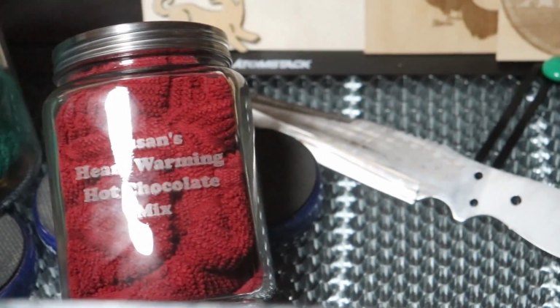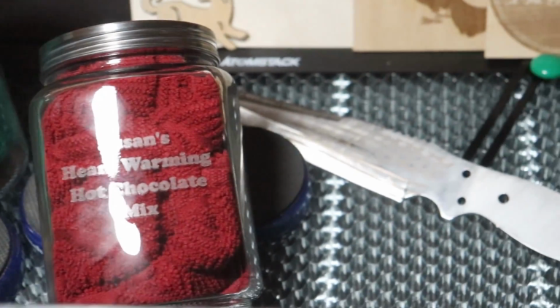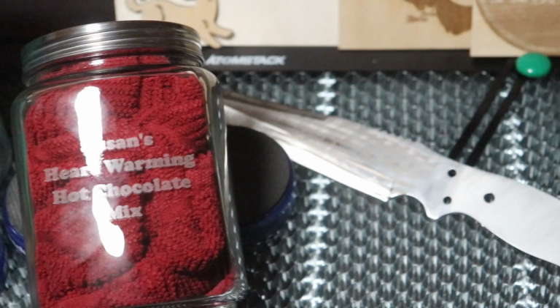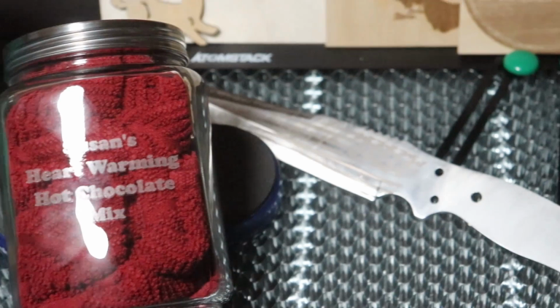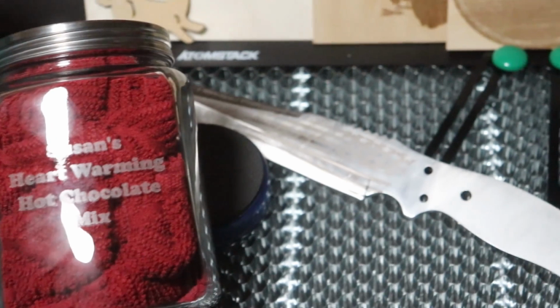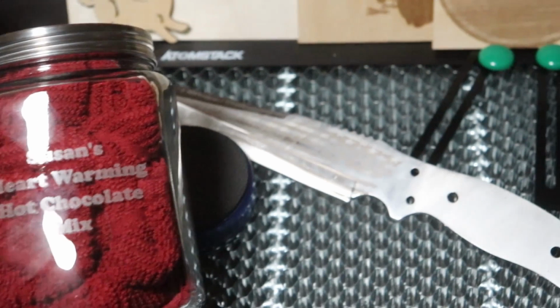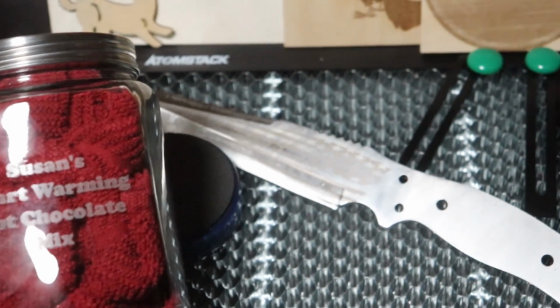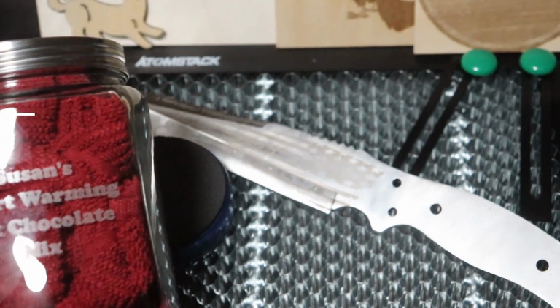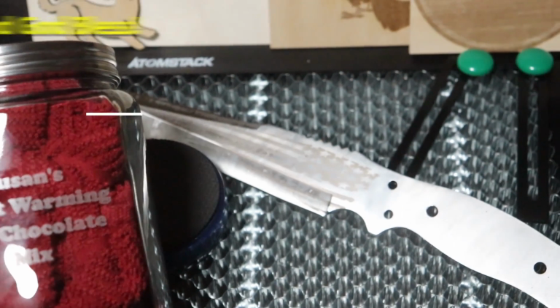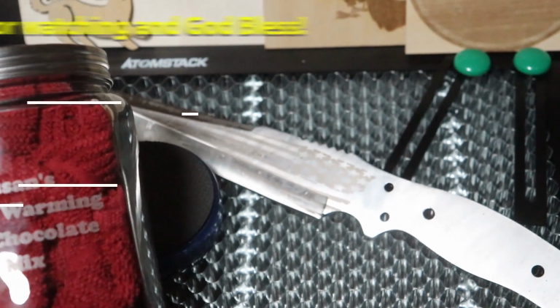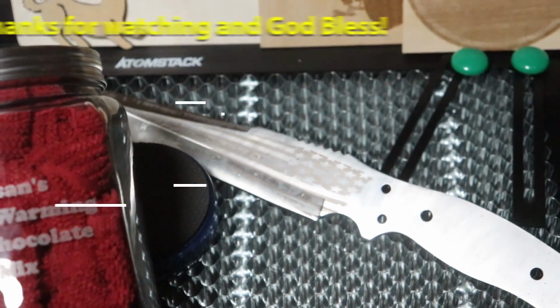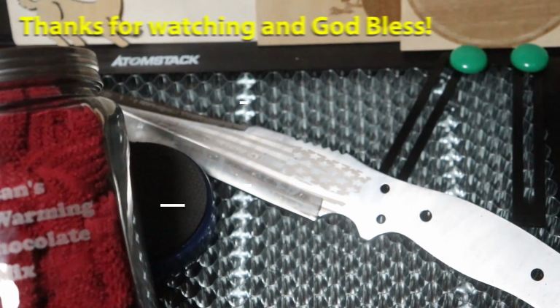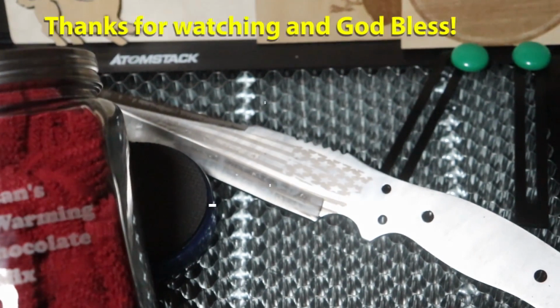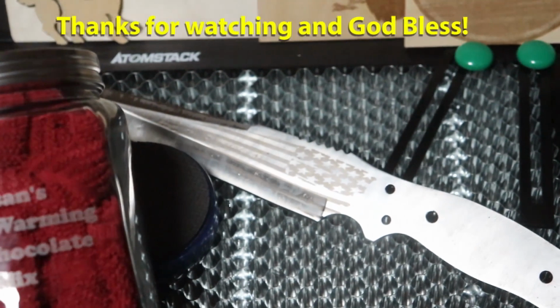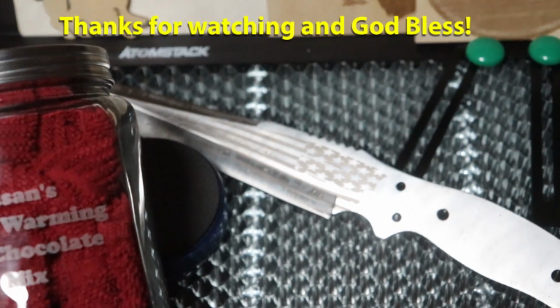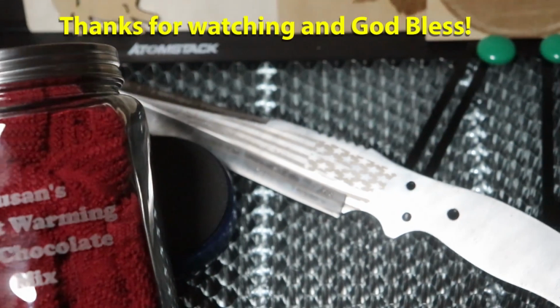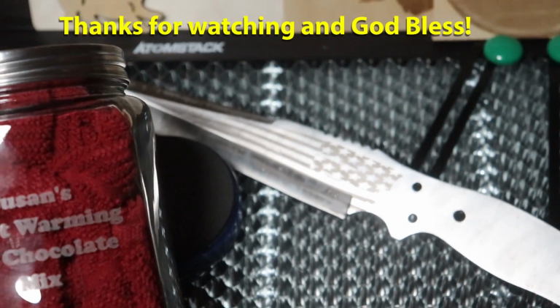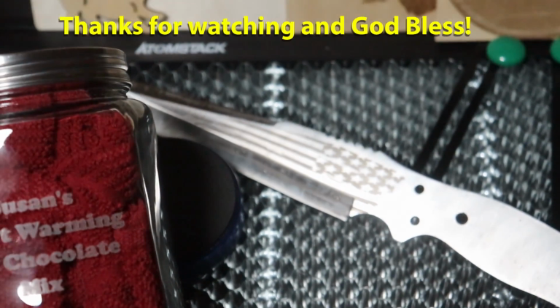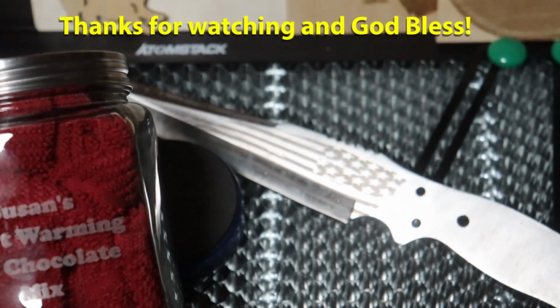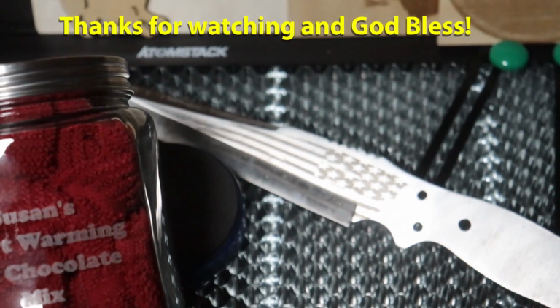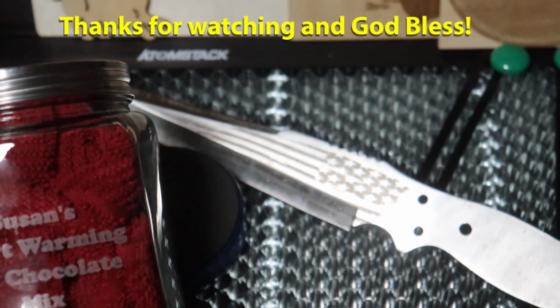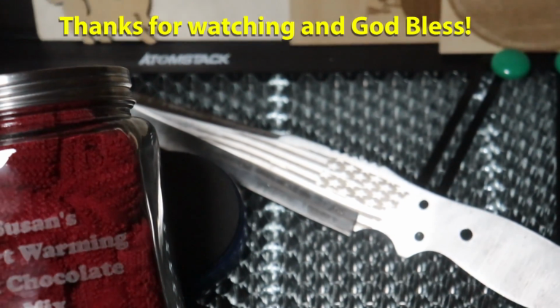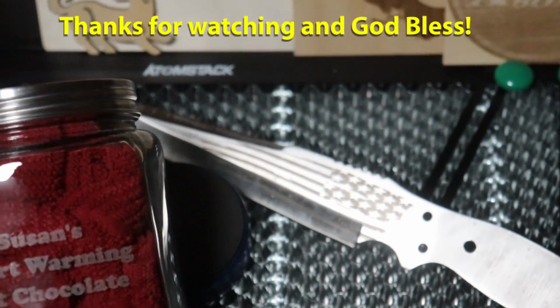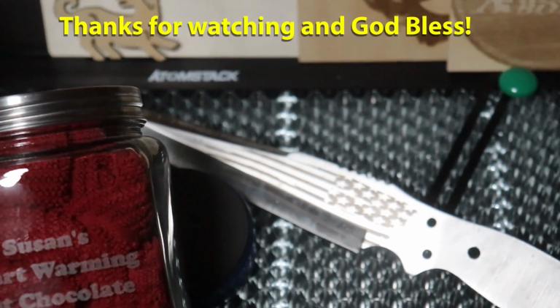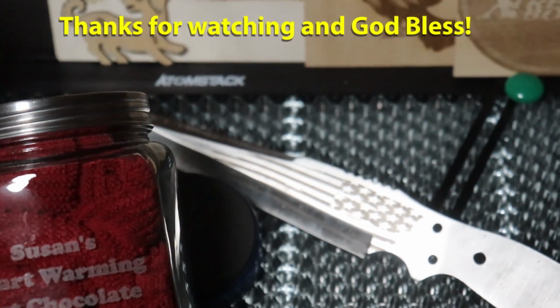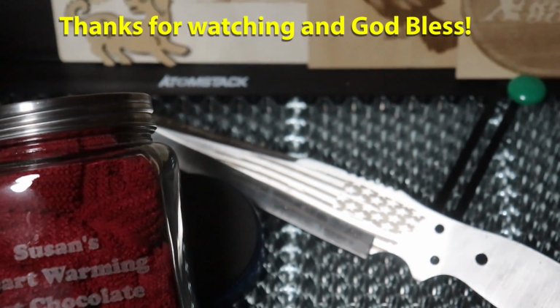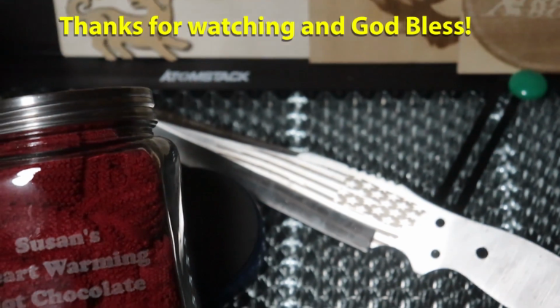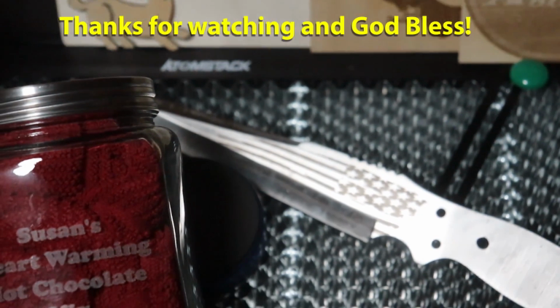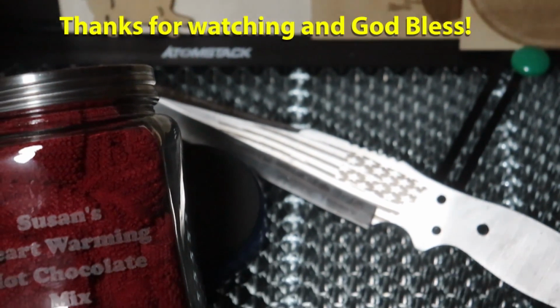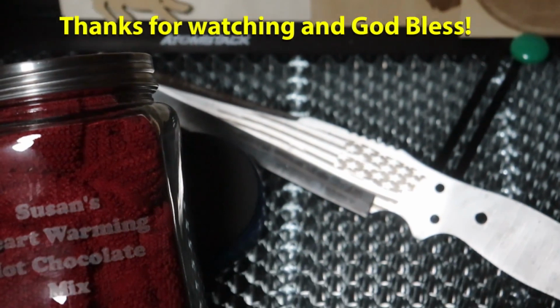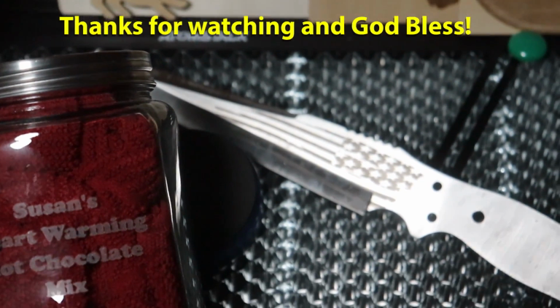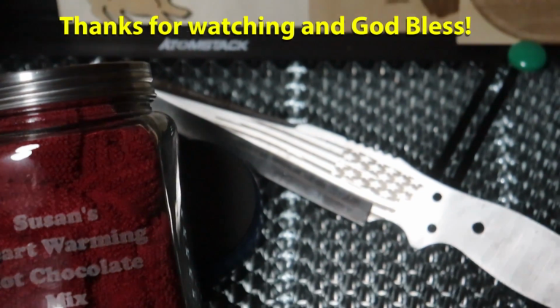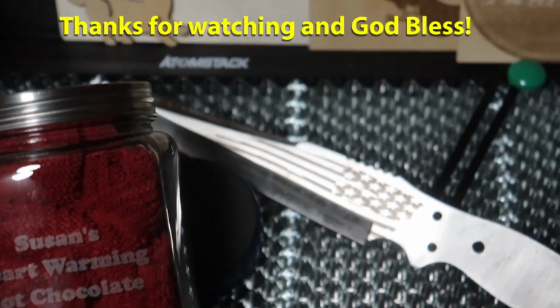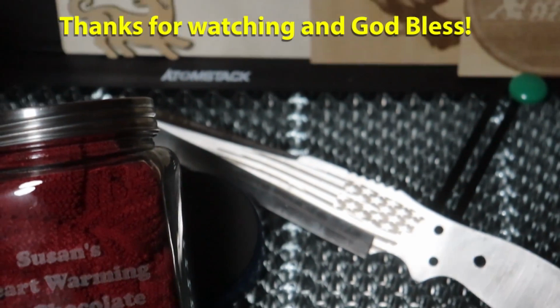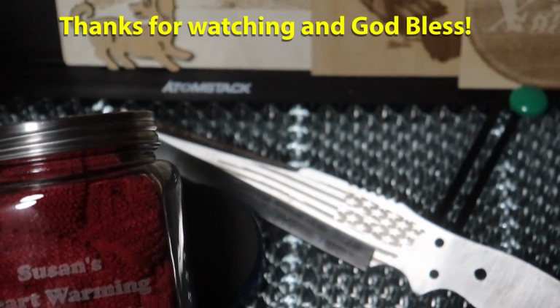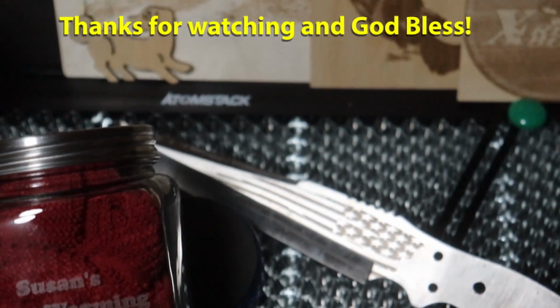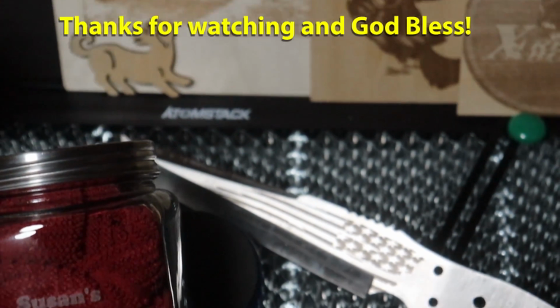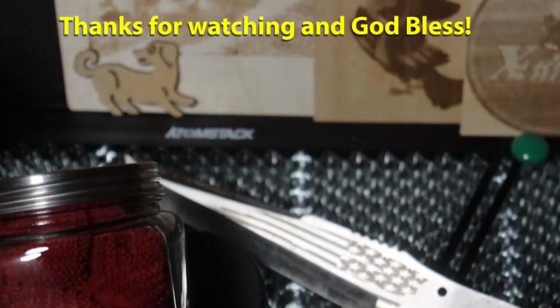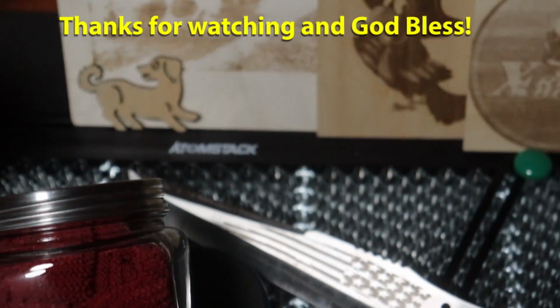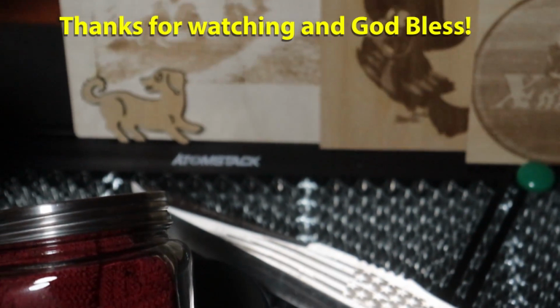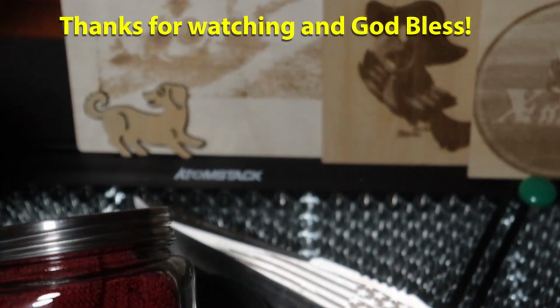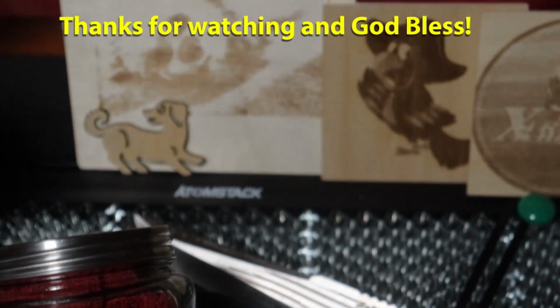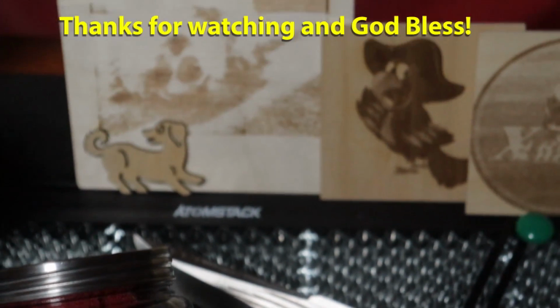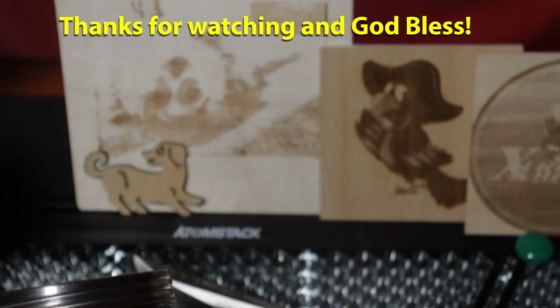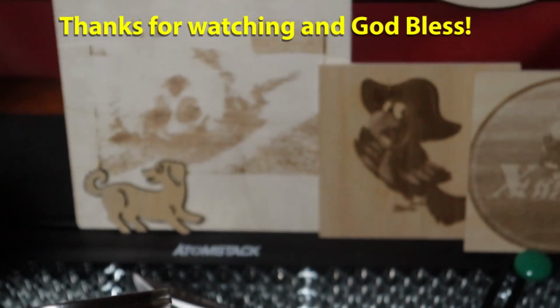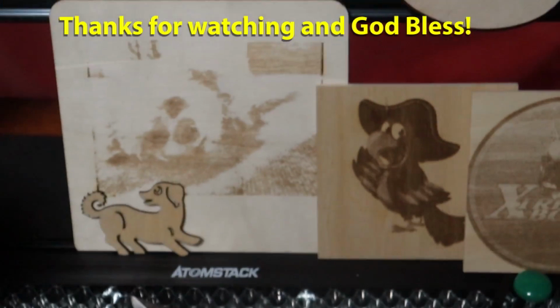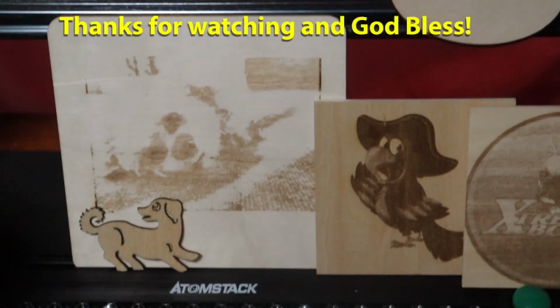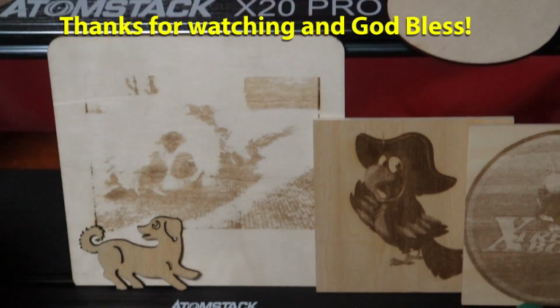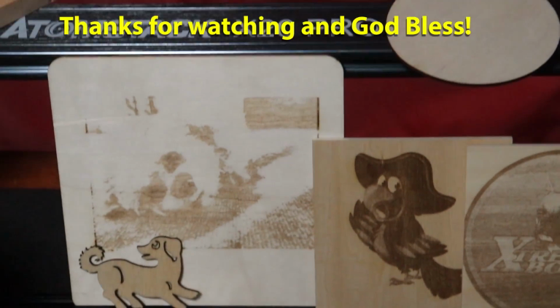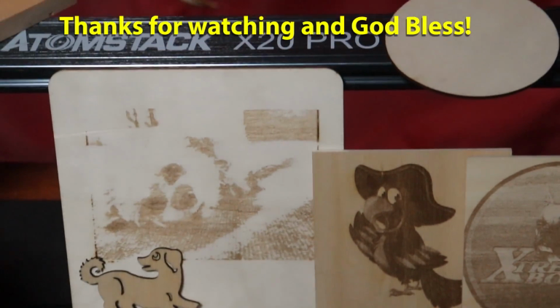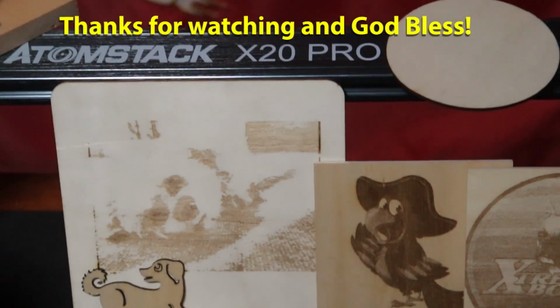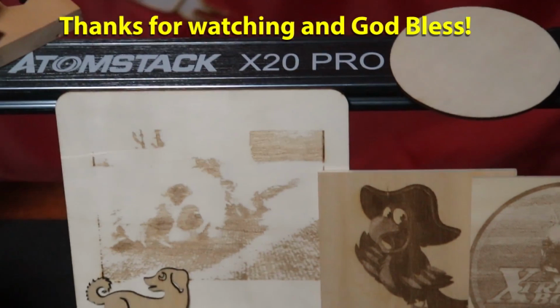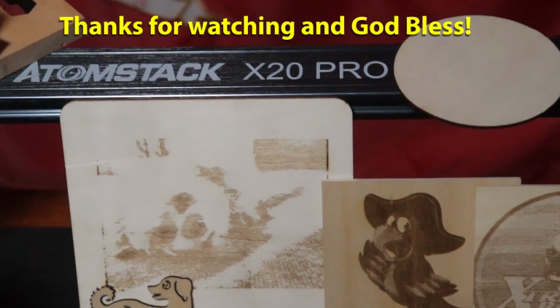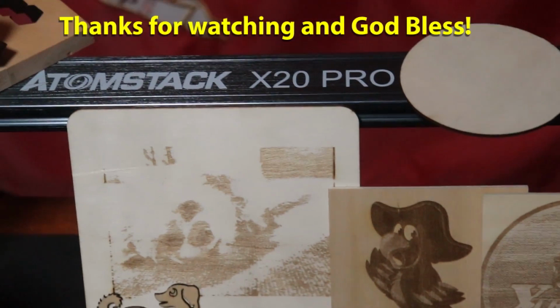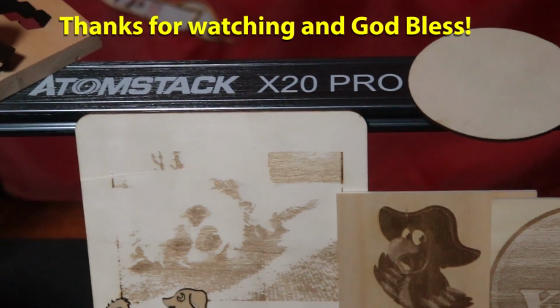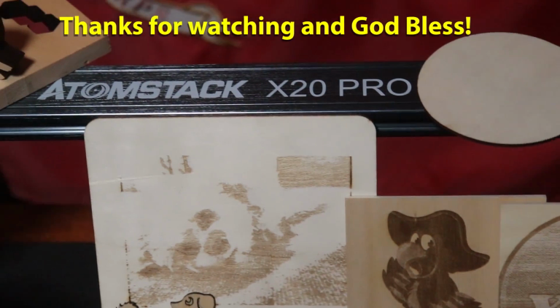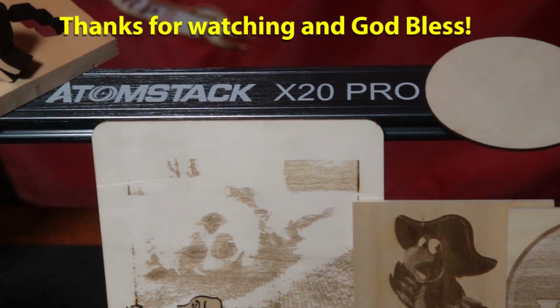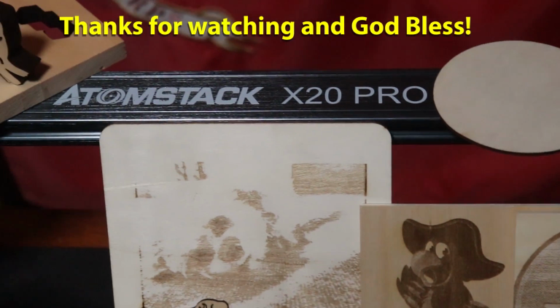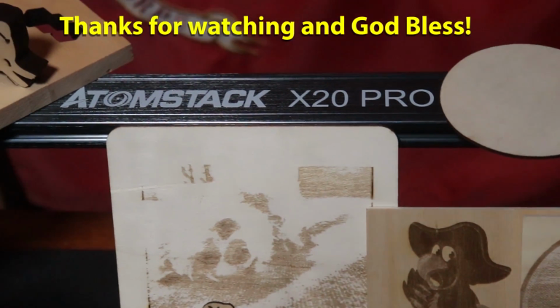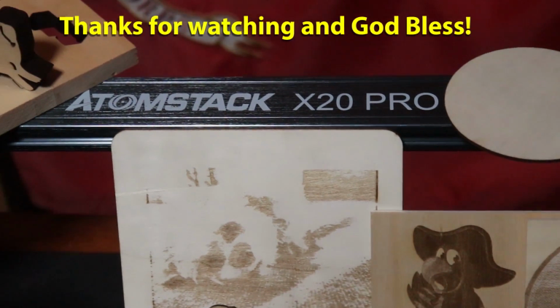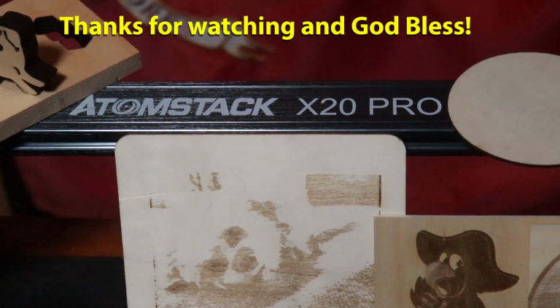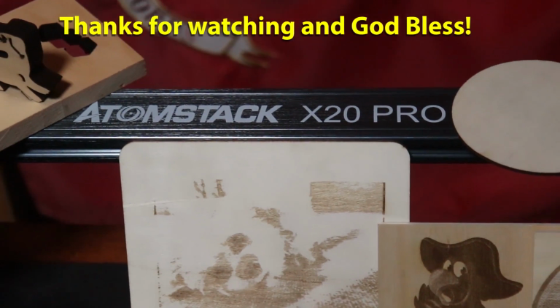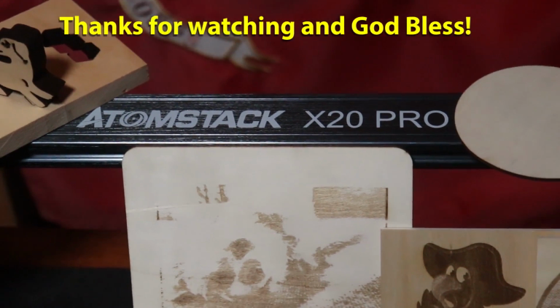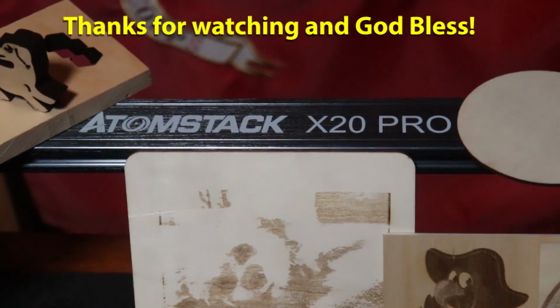I appreciate you watching everybody. Until next time - God bless and Semper Fi.